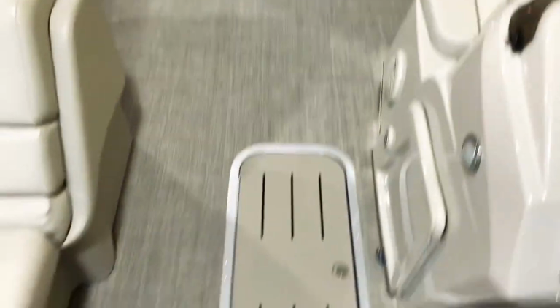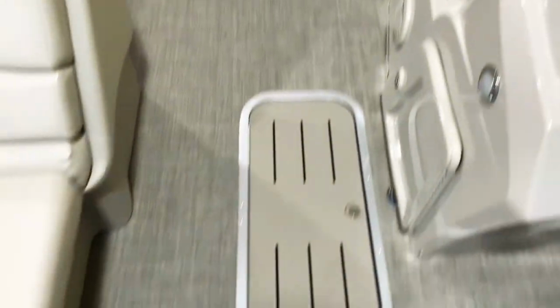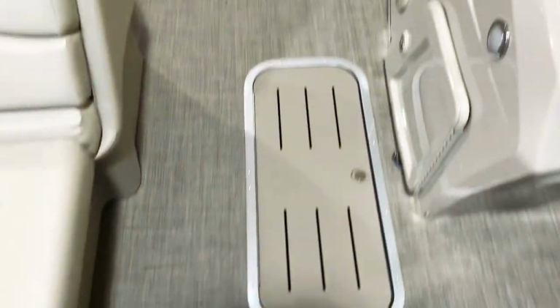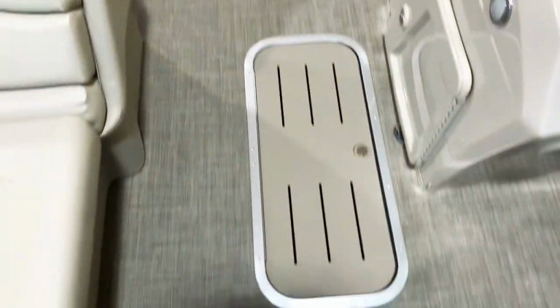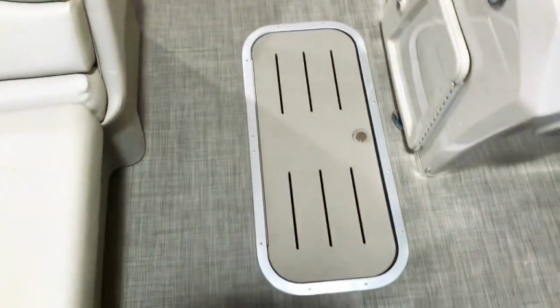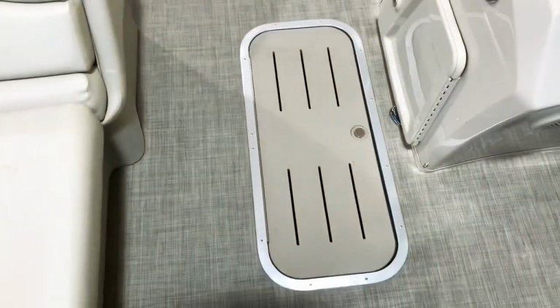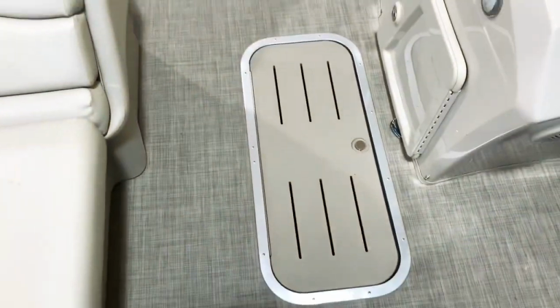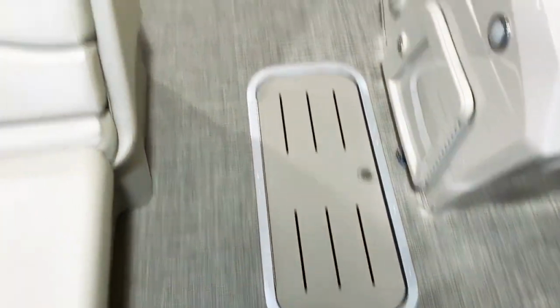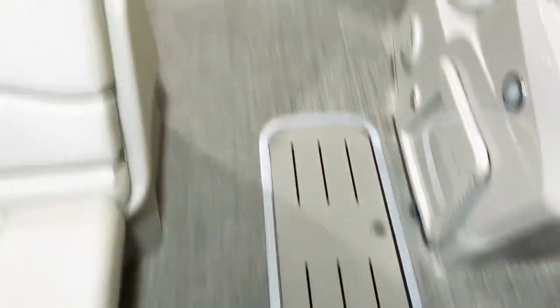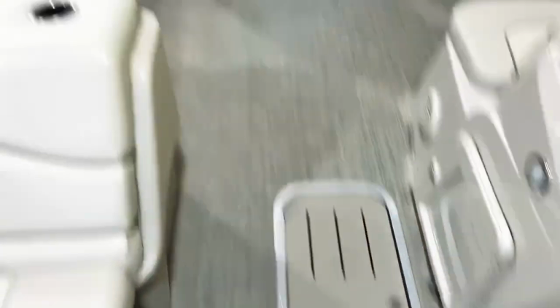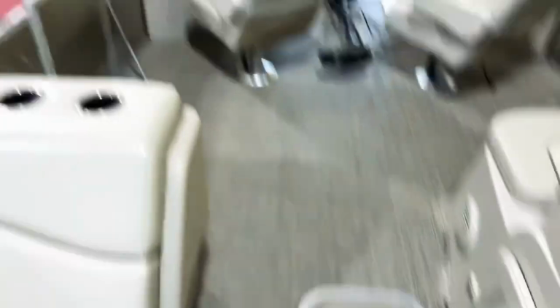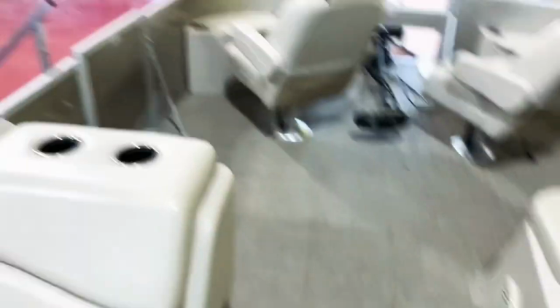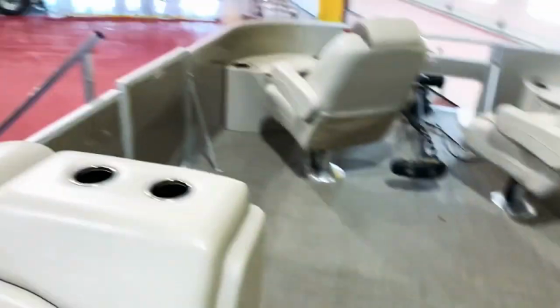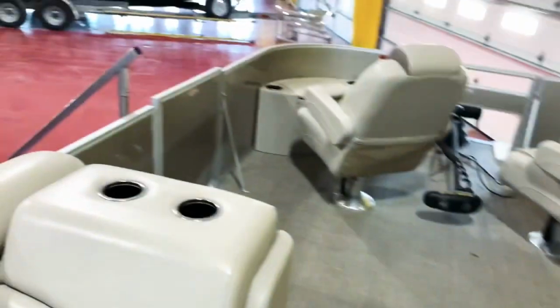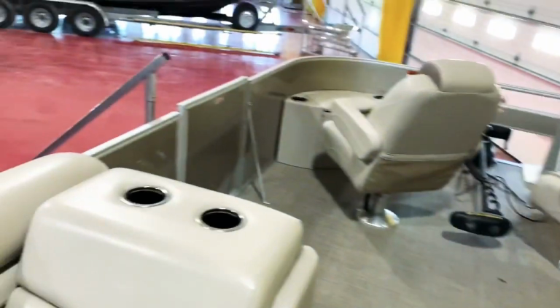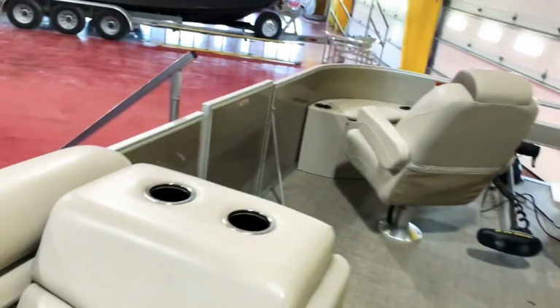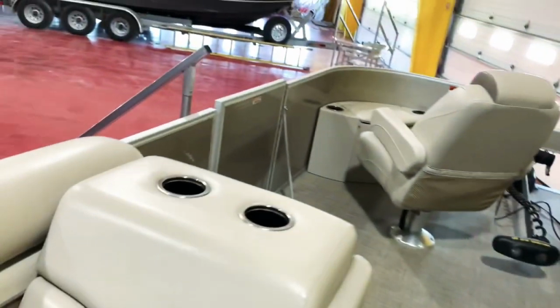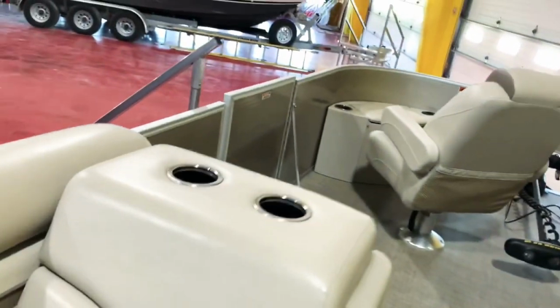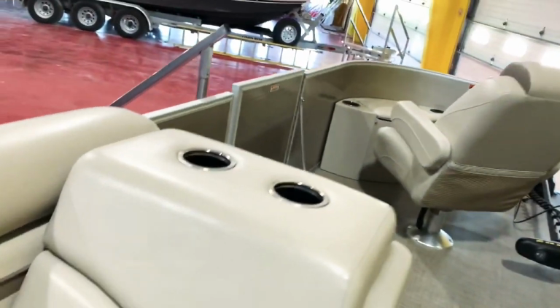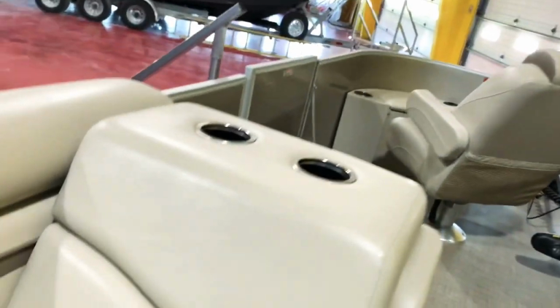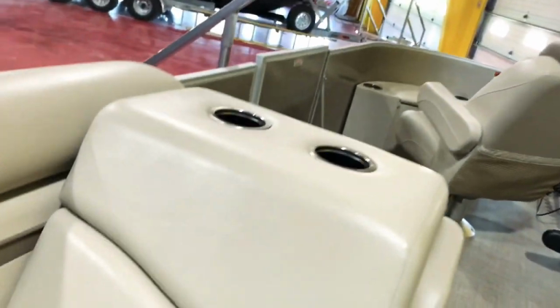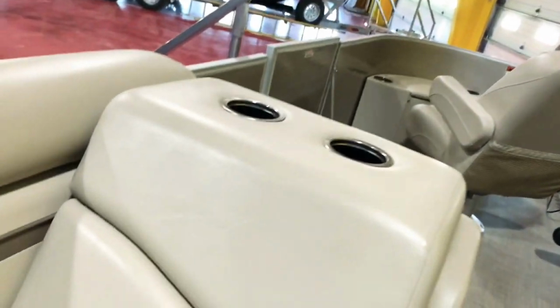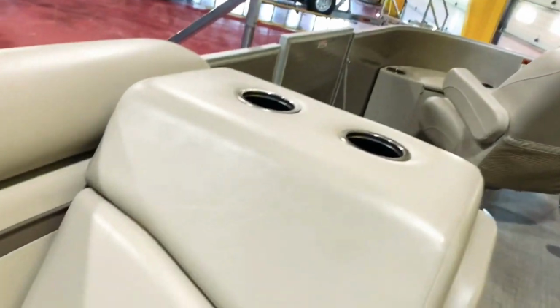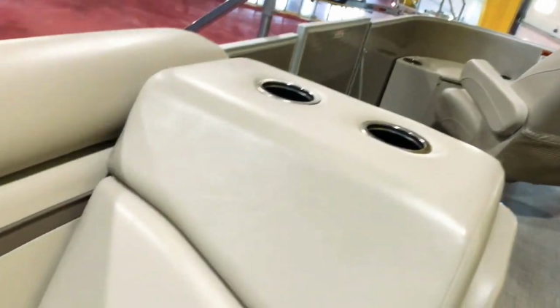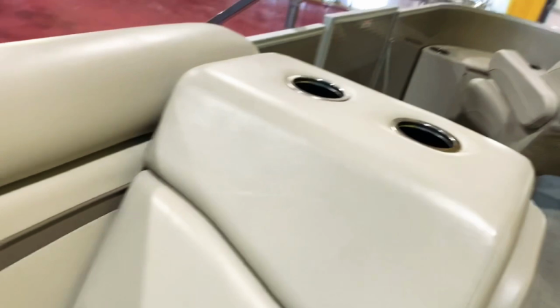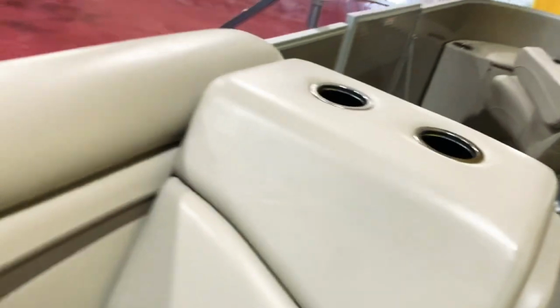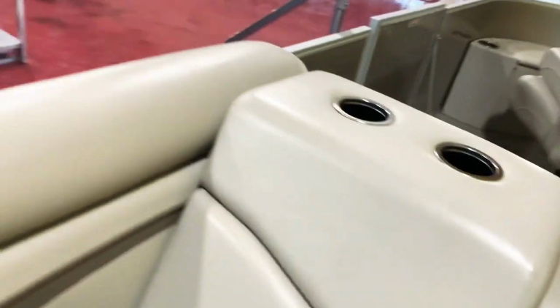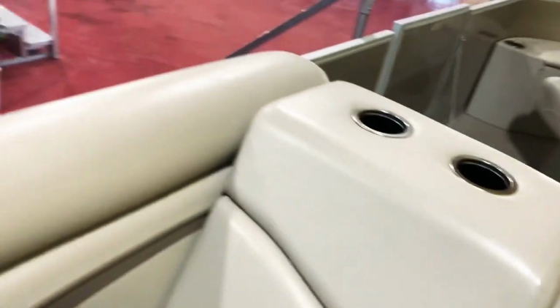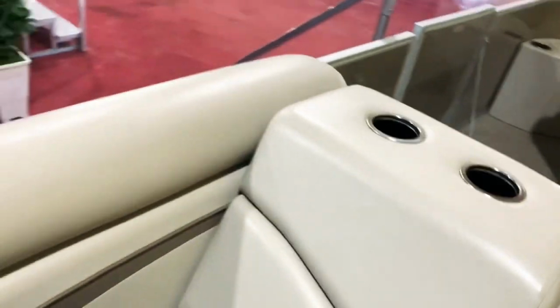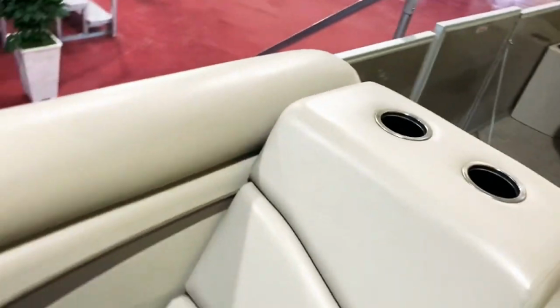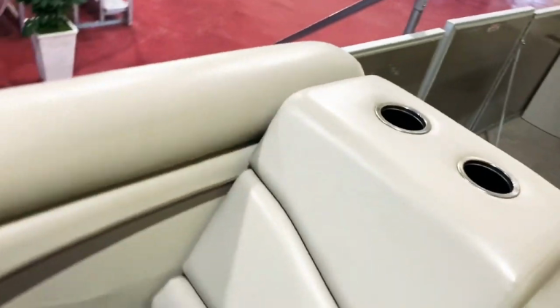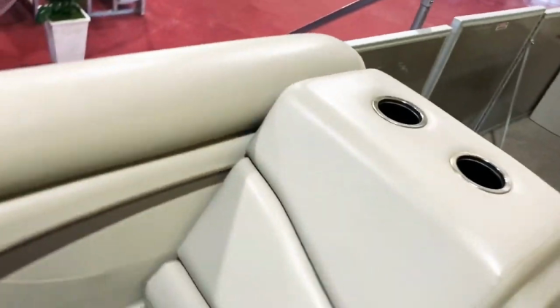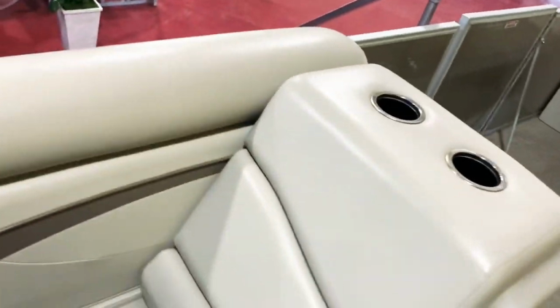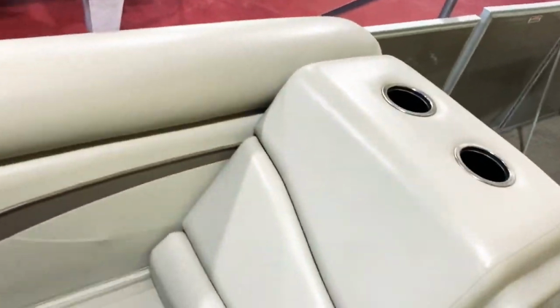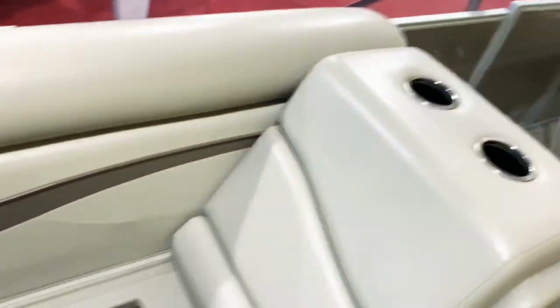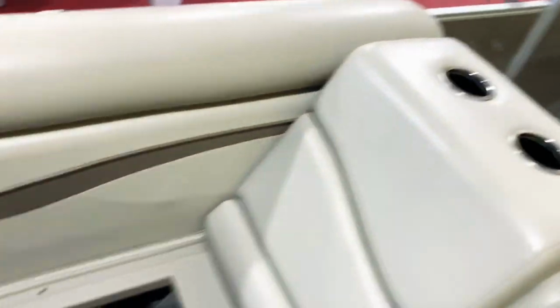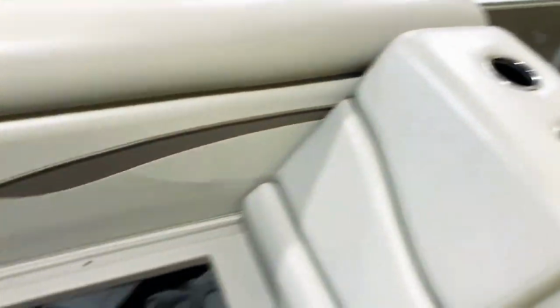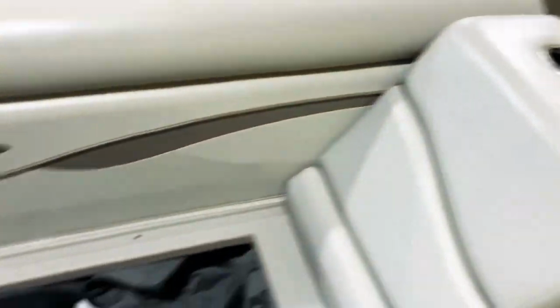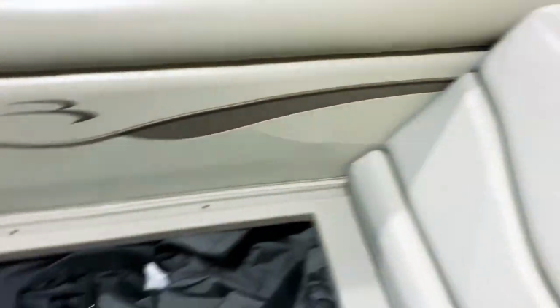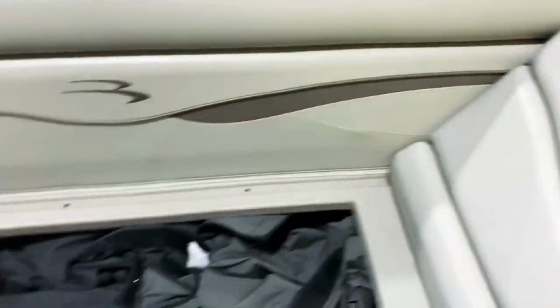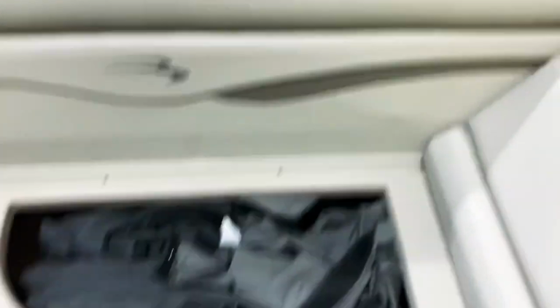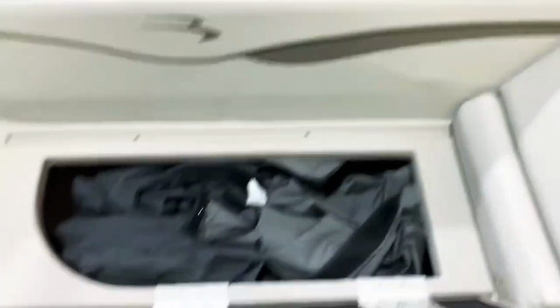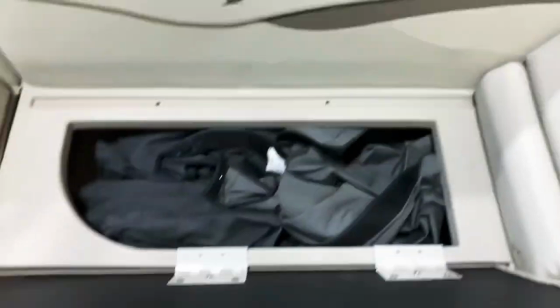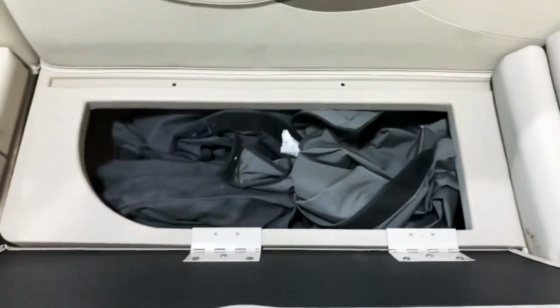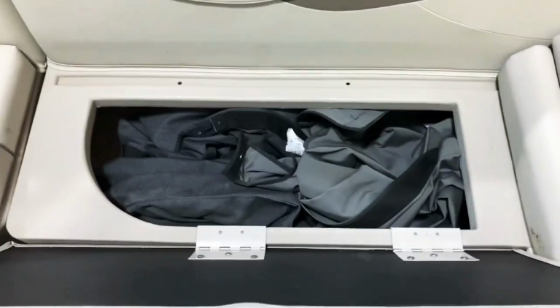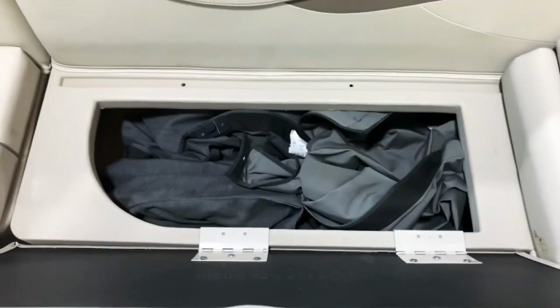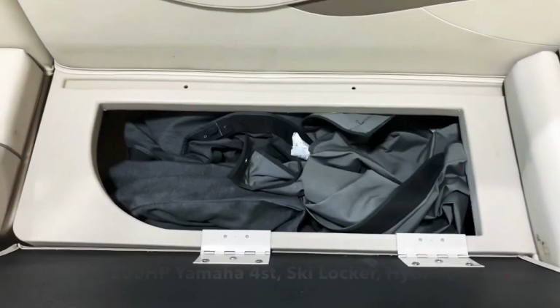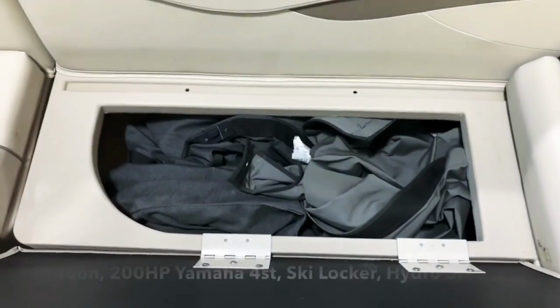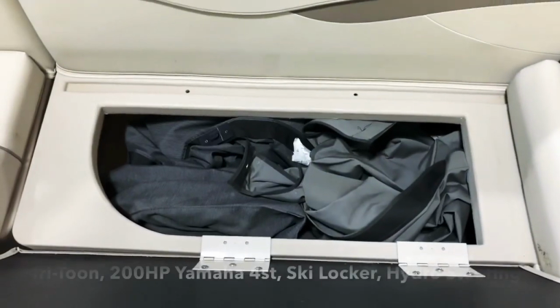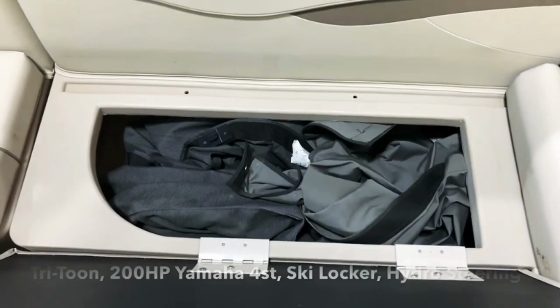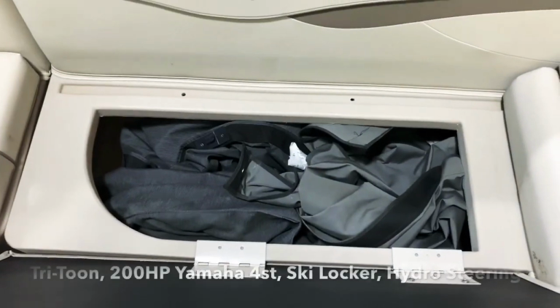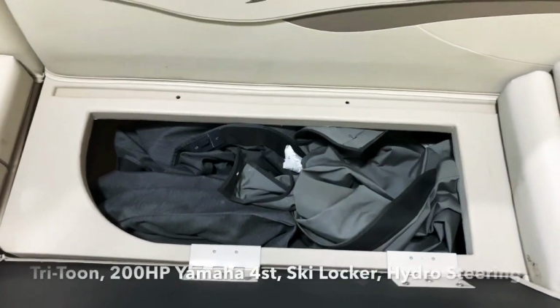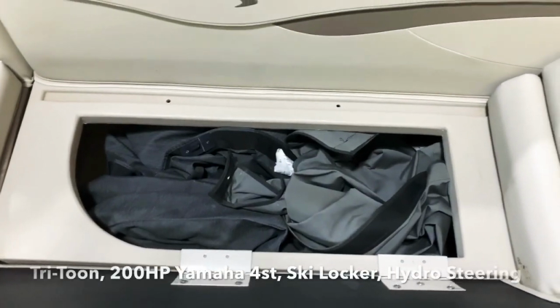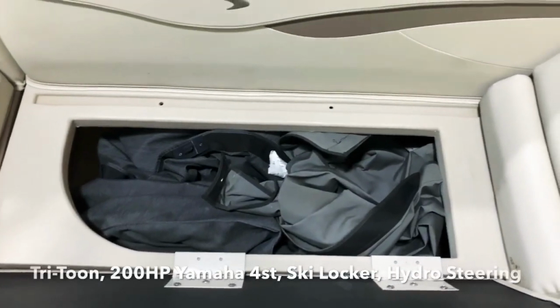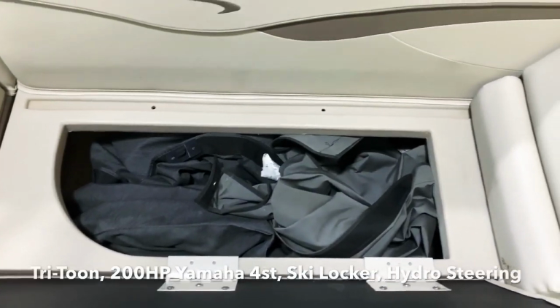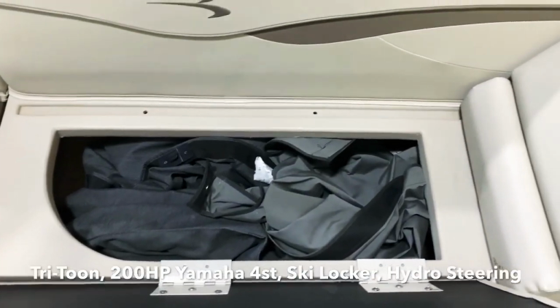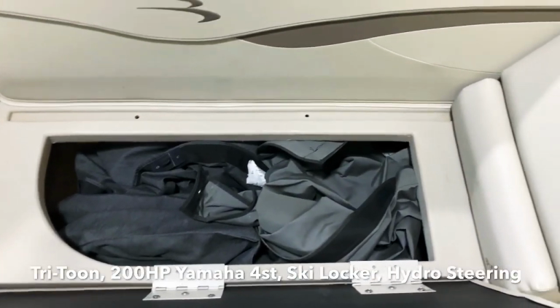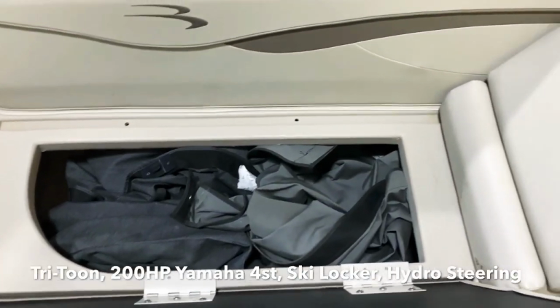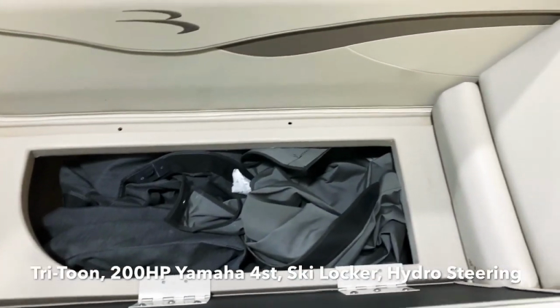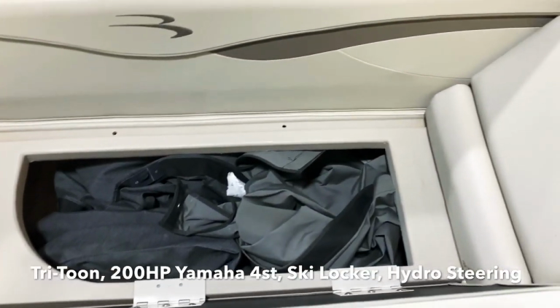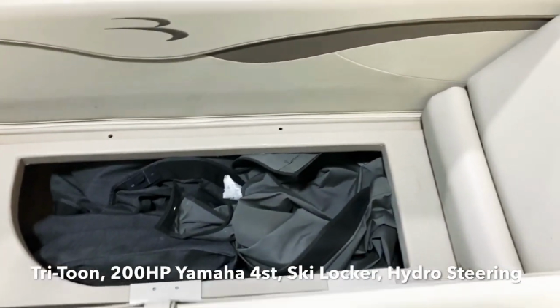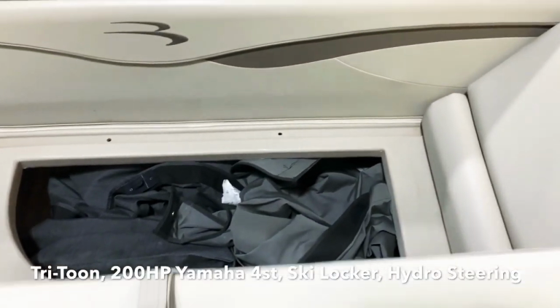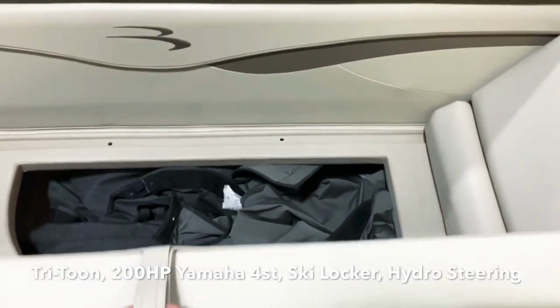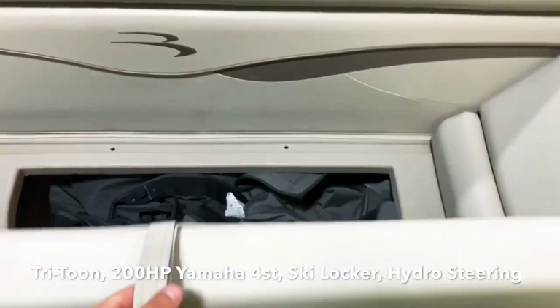There's ski locker storage underneath all these seats. The individual seat covers are stowed away here as well.